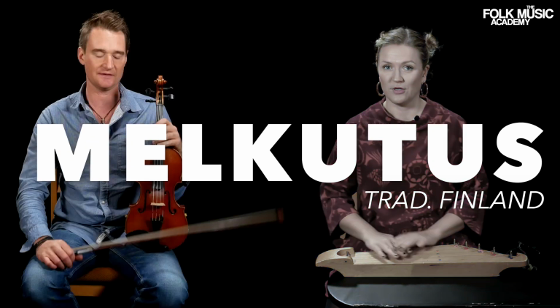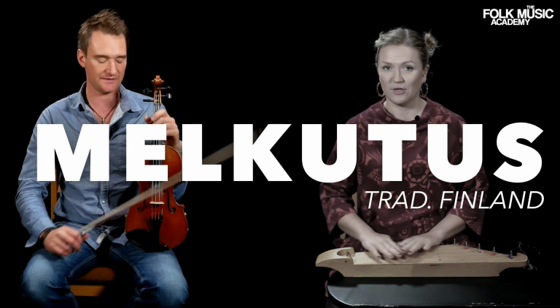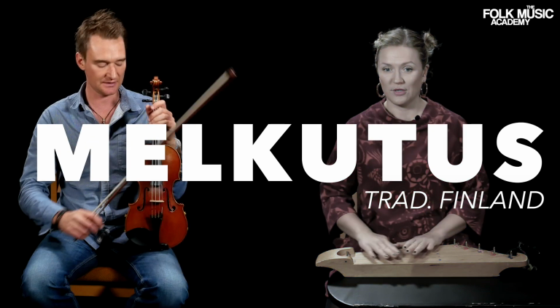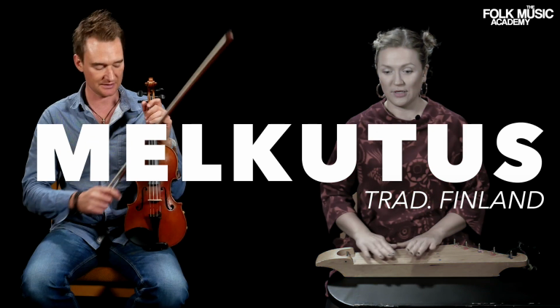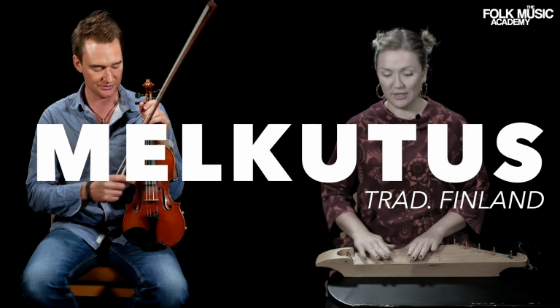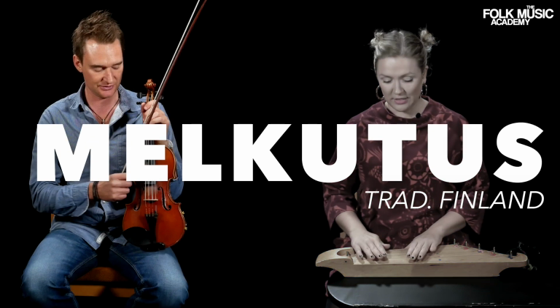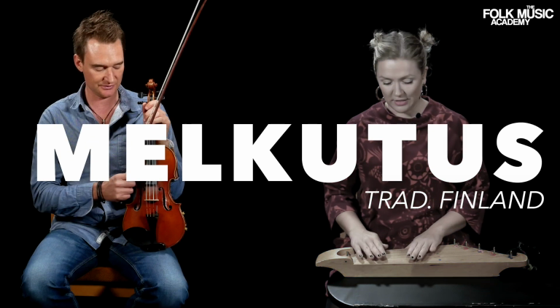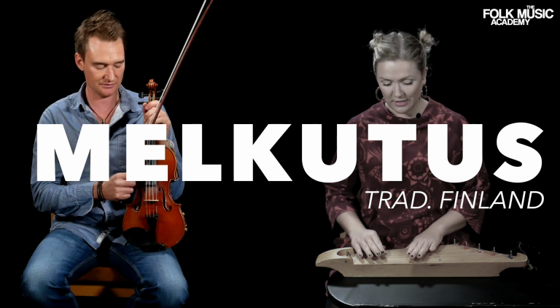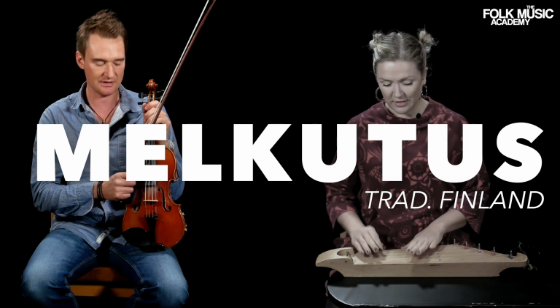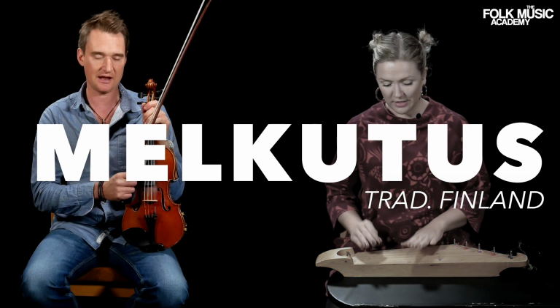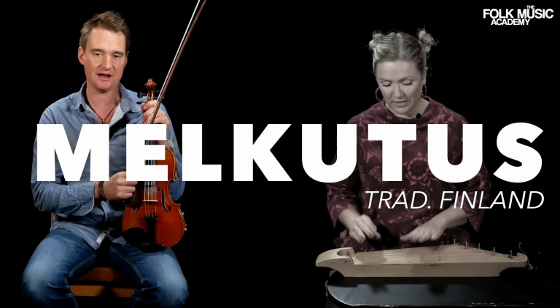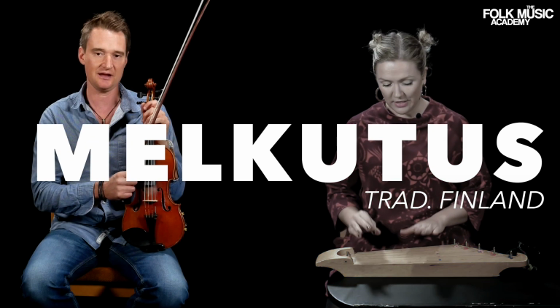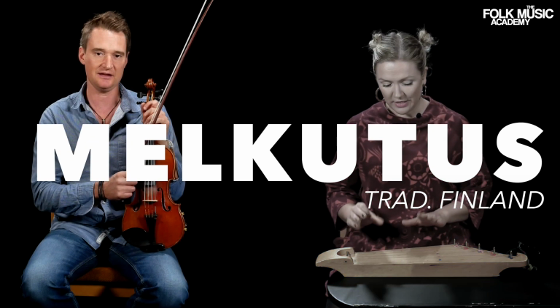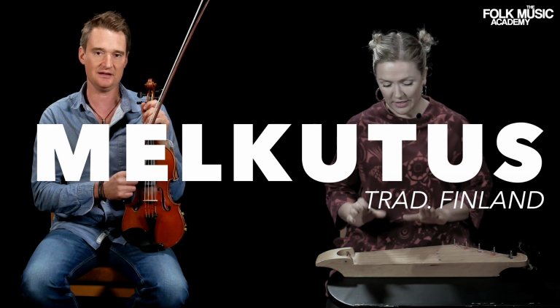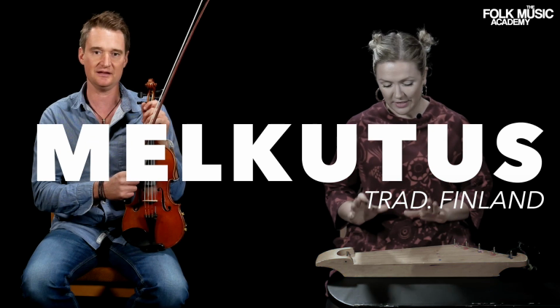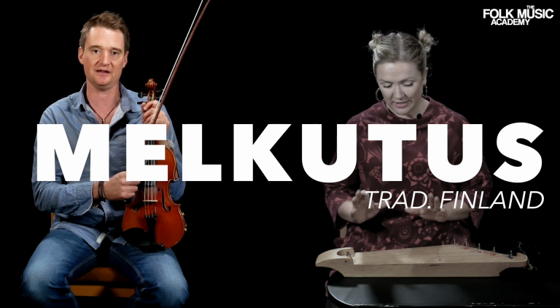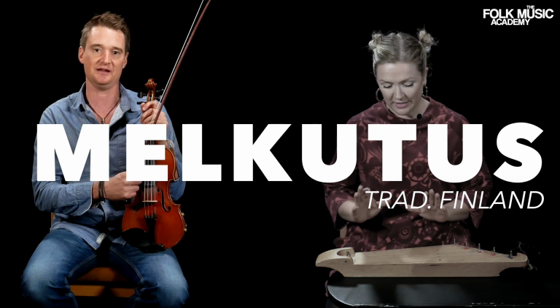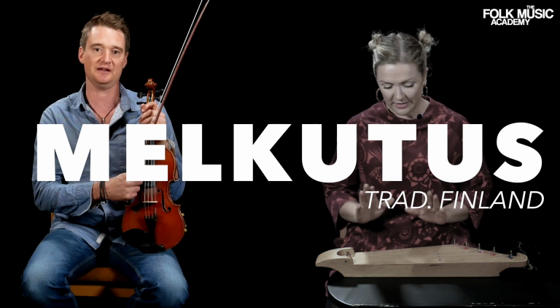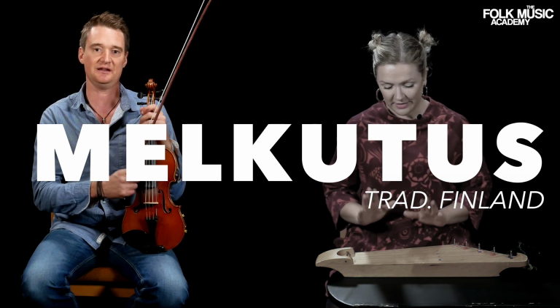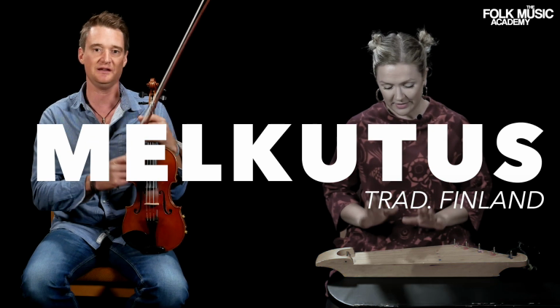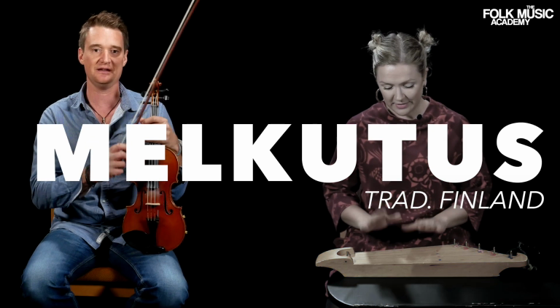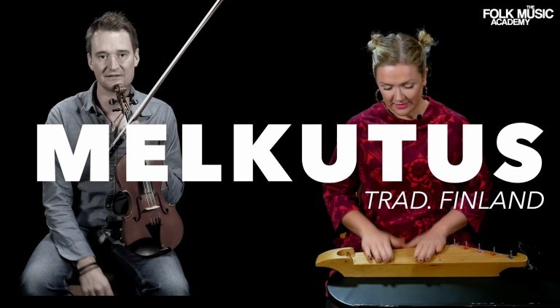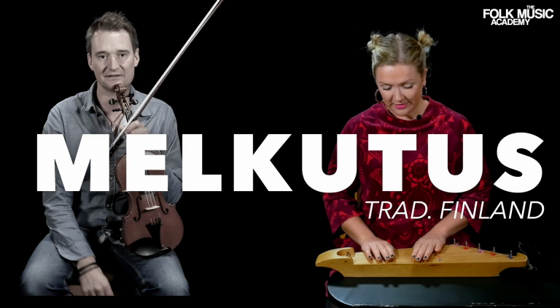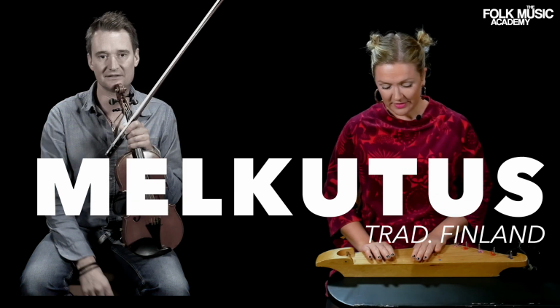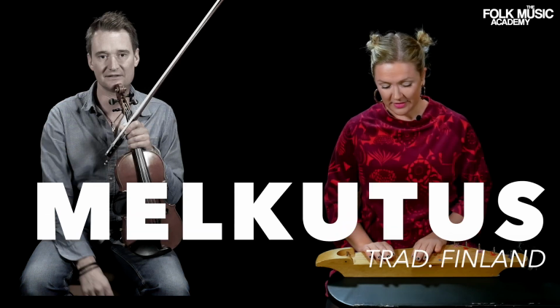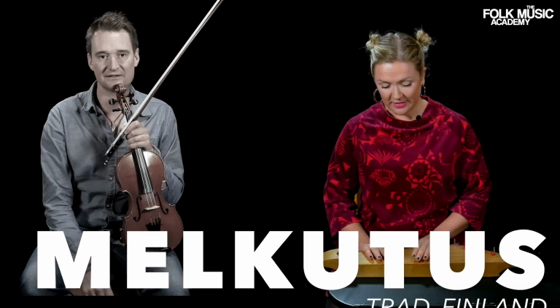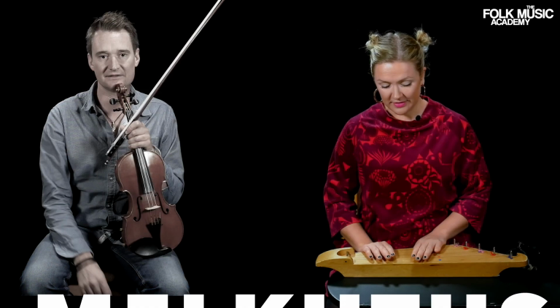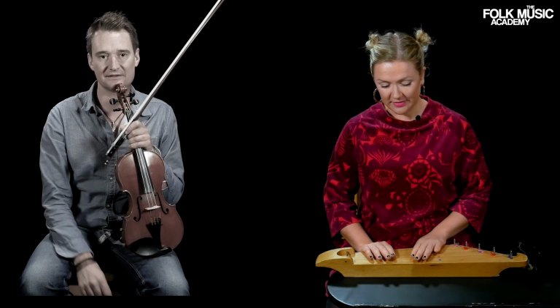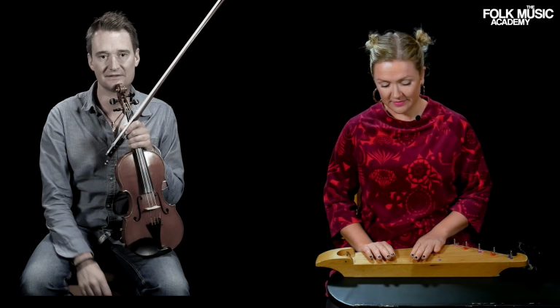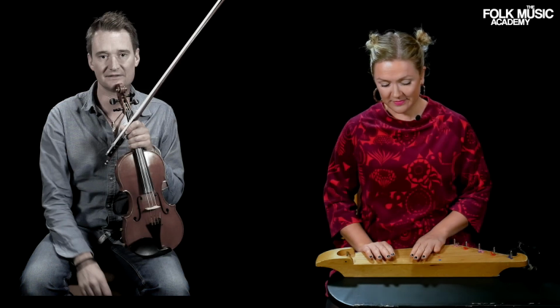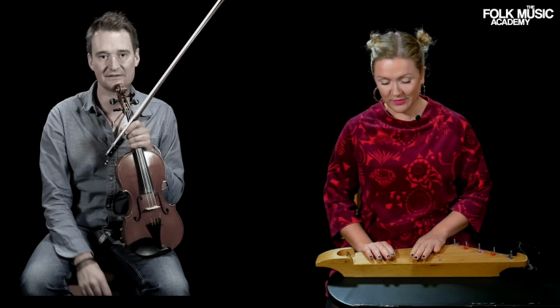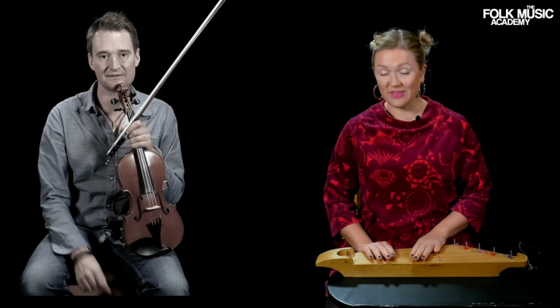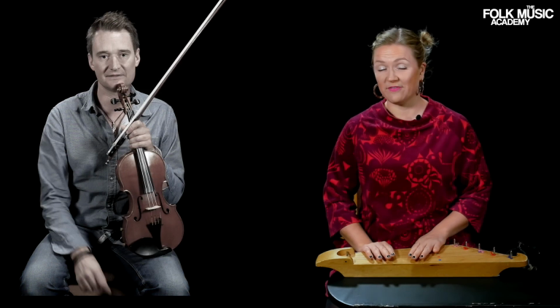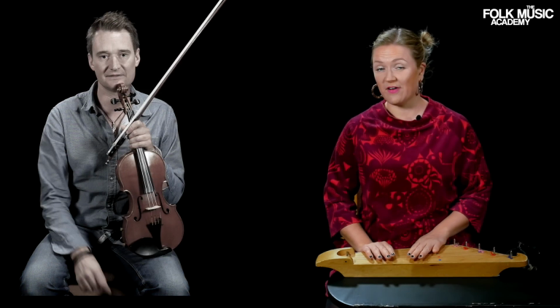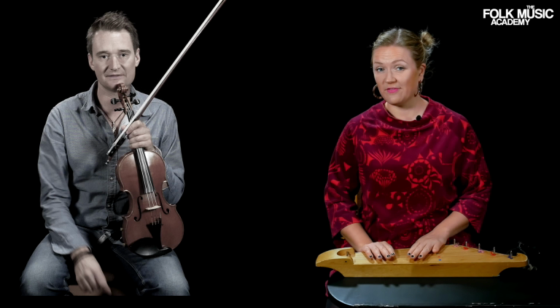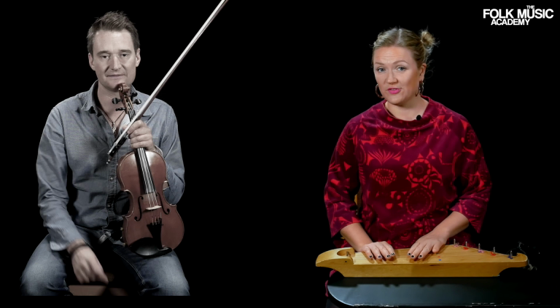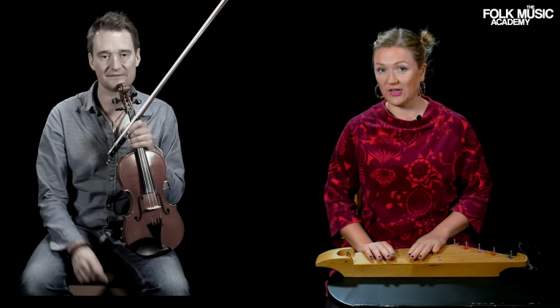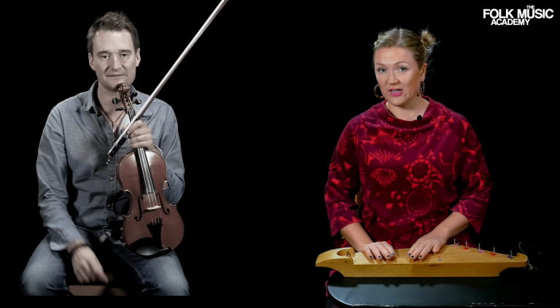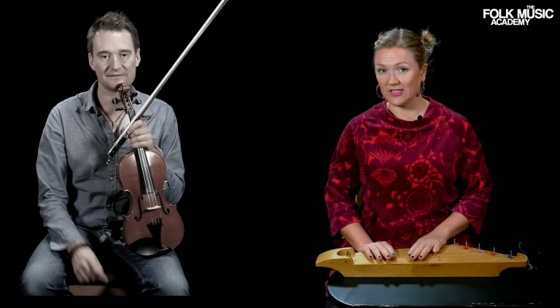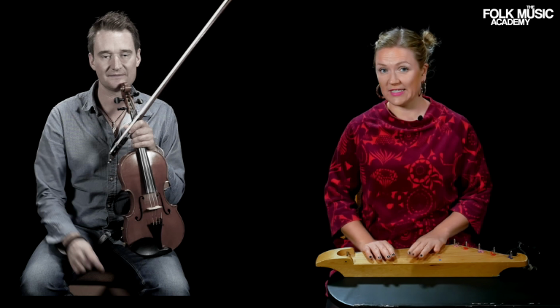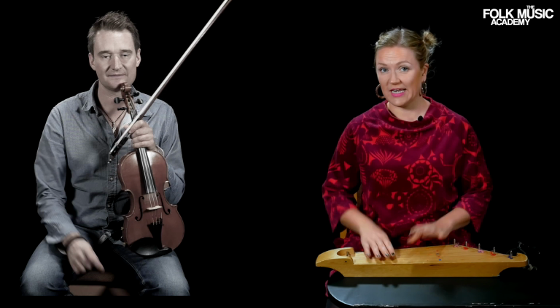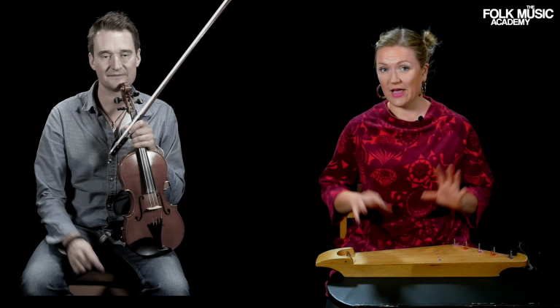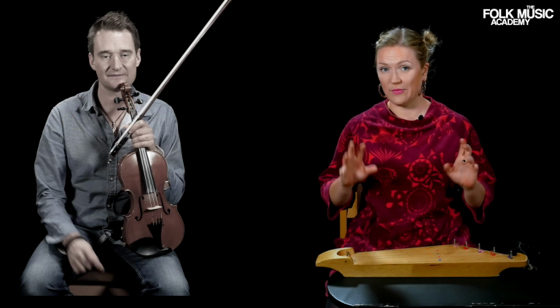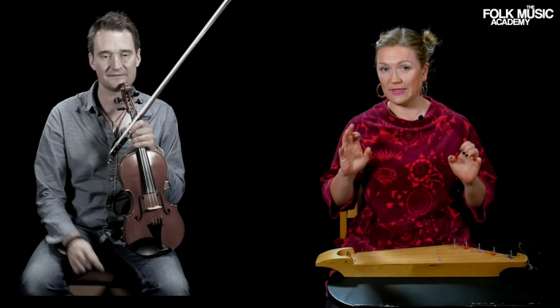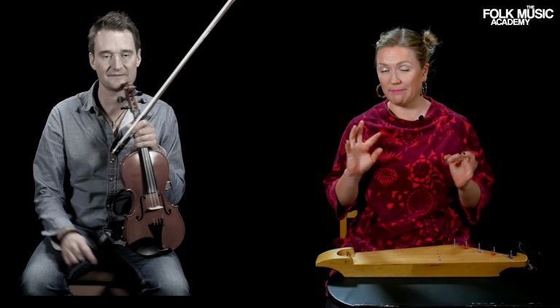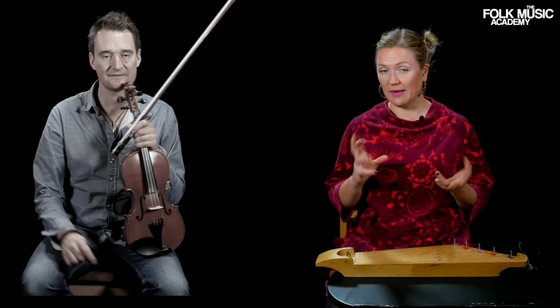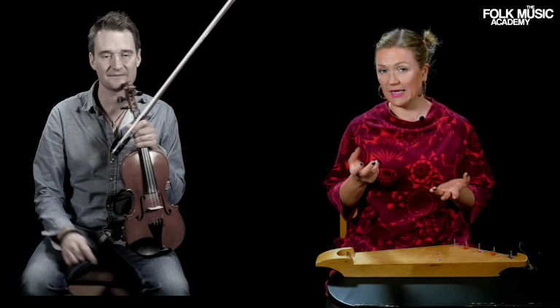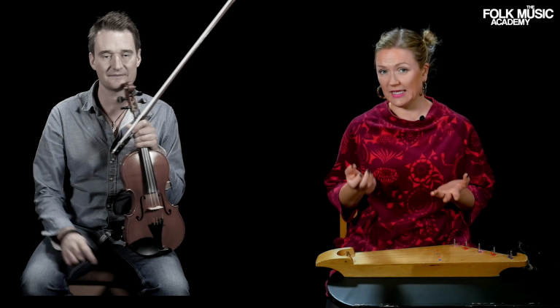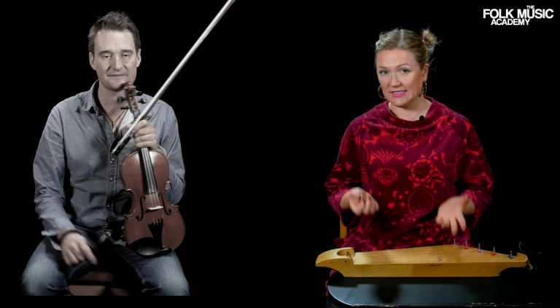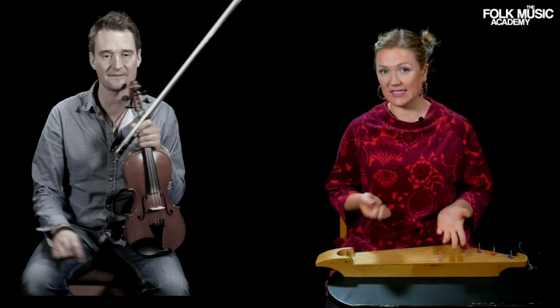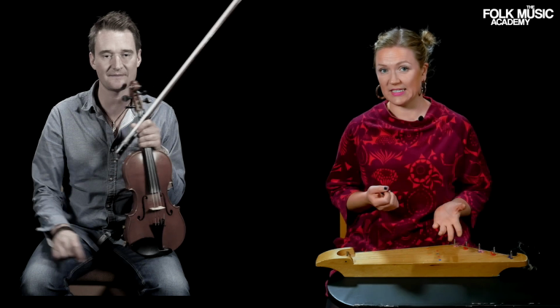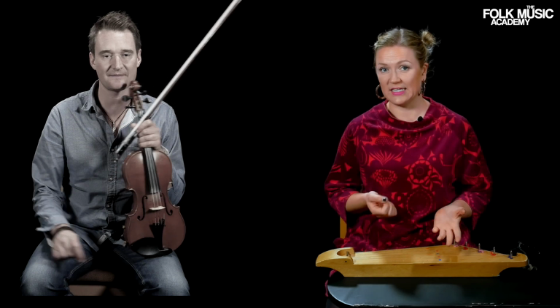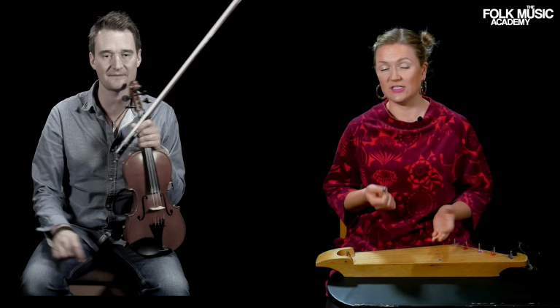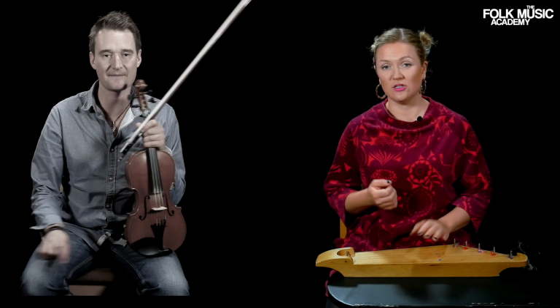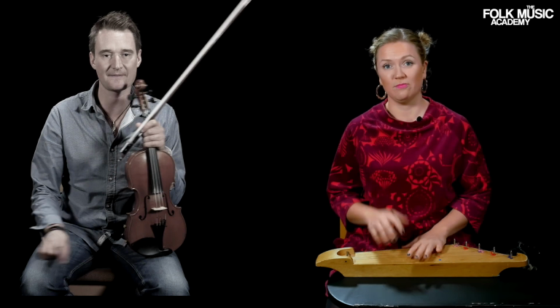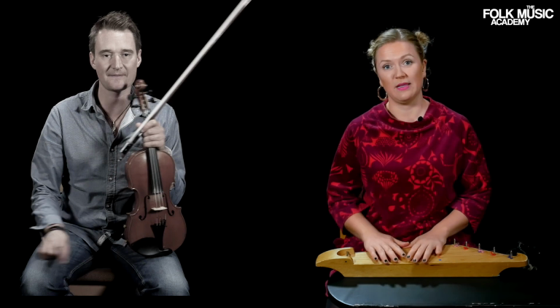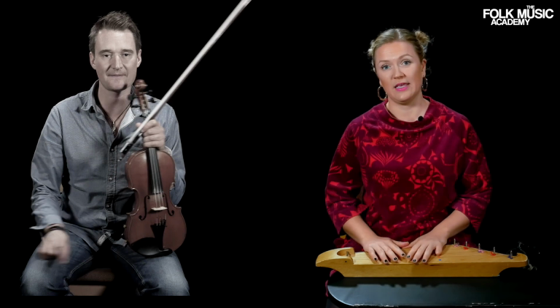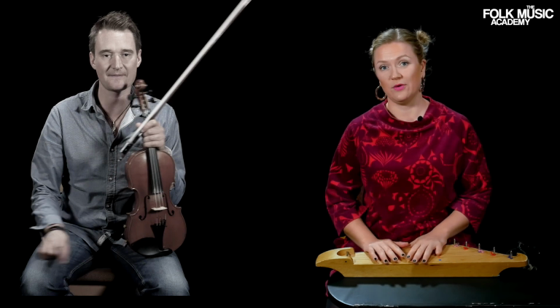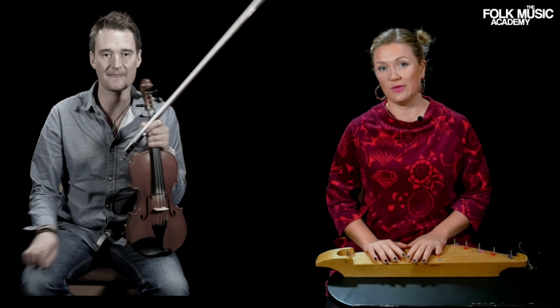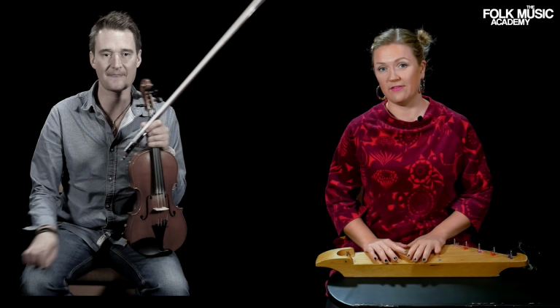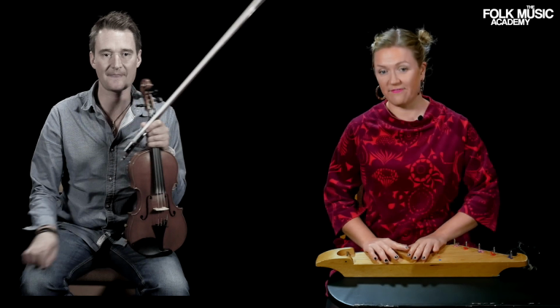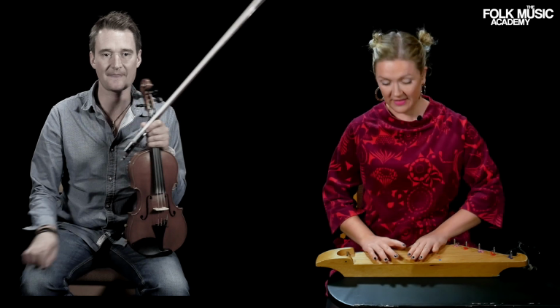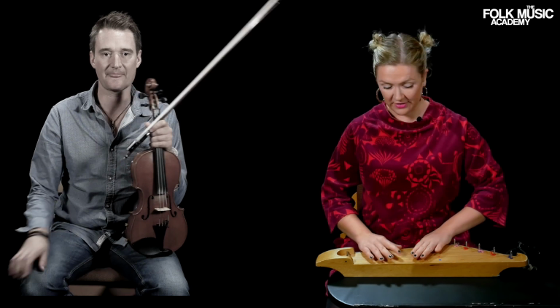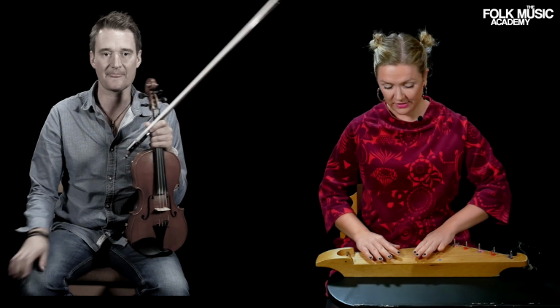The fiddle is tuned to A-E-A-E with five-string kantele with plugging techniques, so playing with fingers.